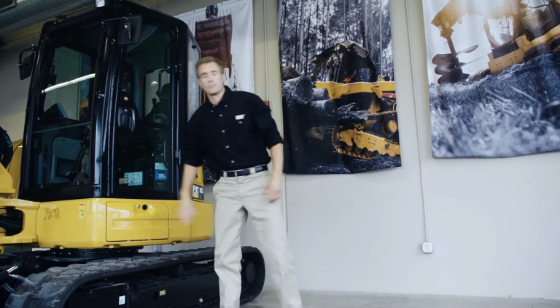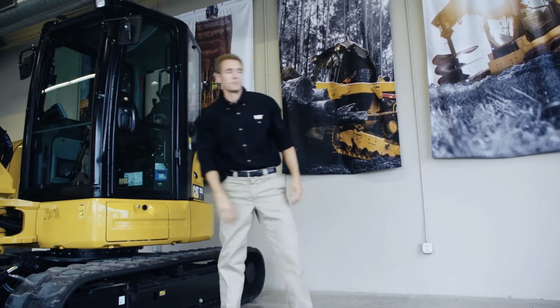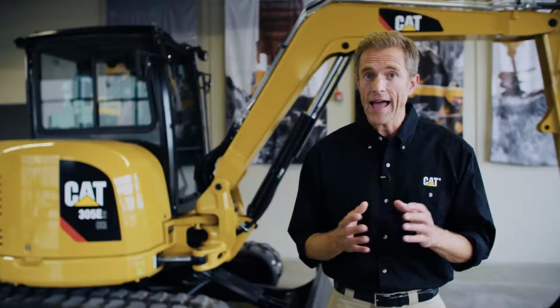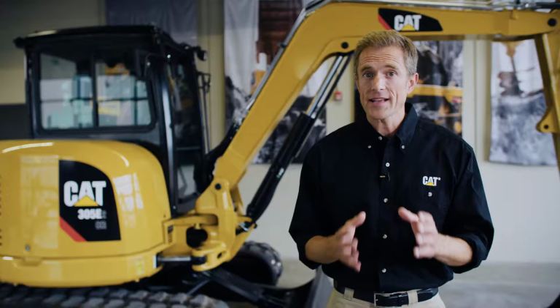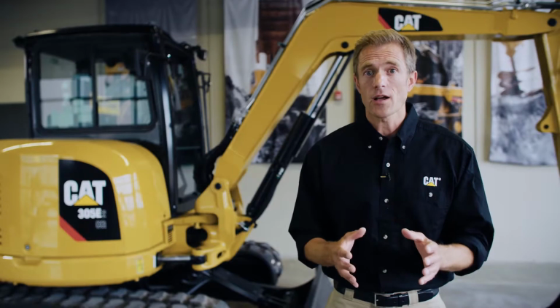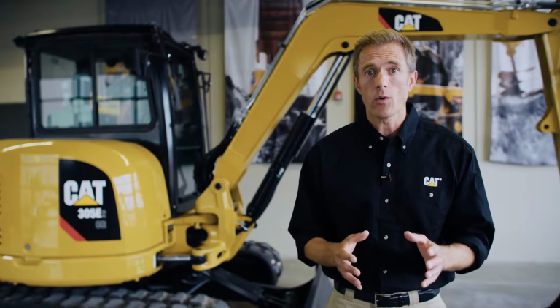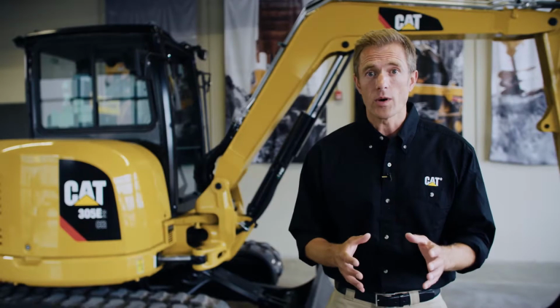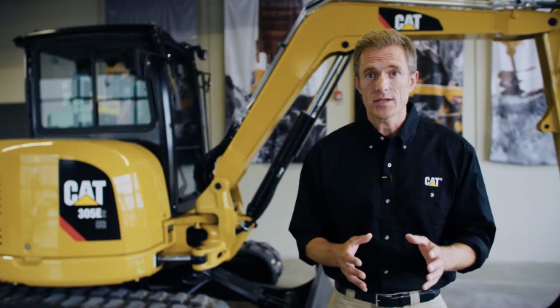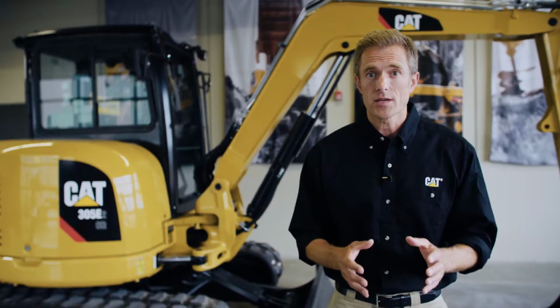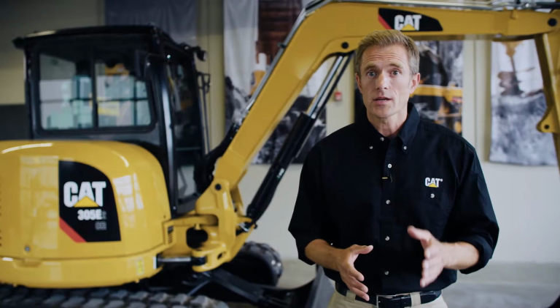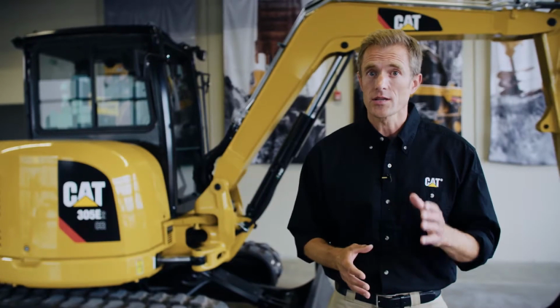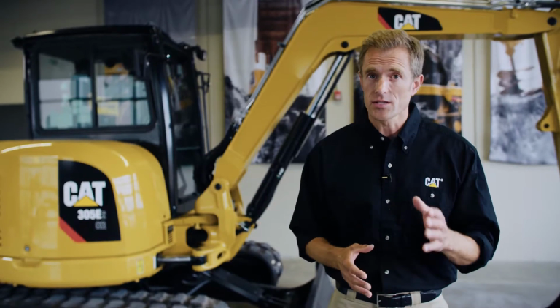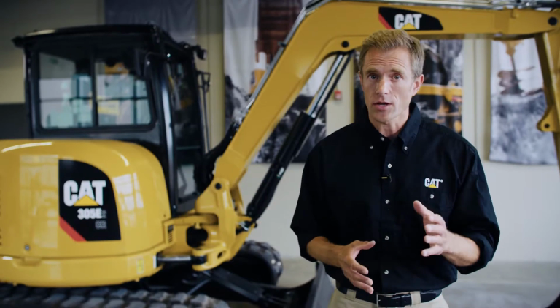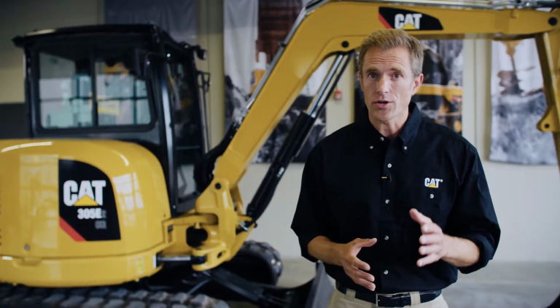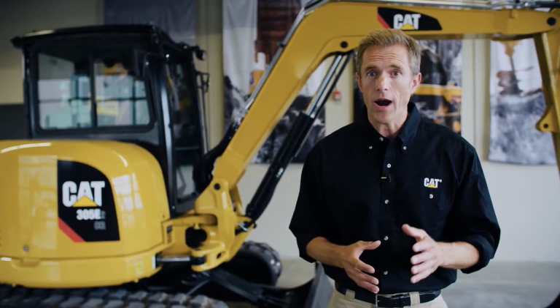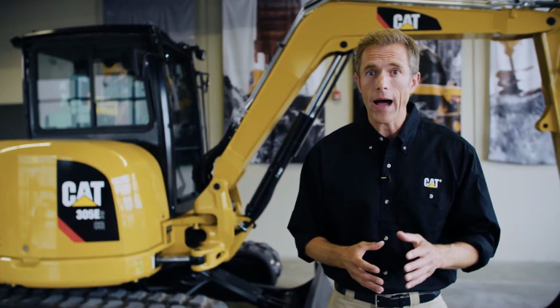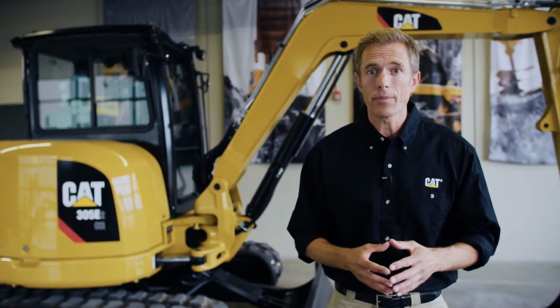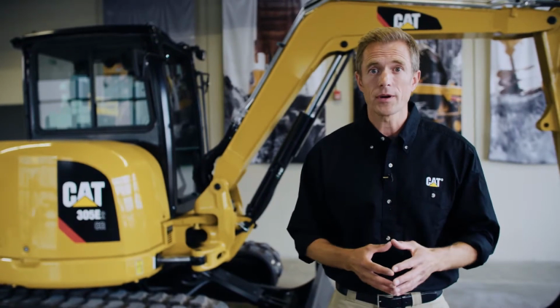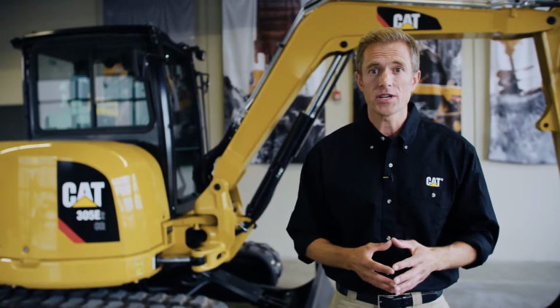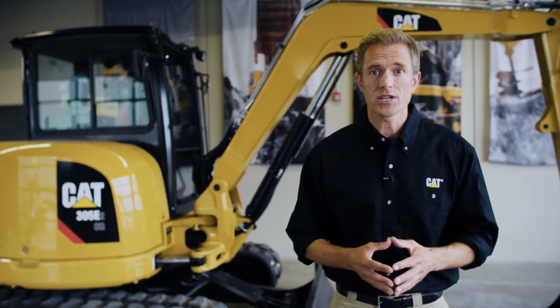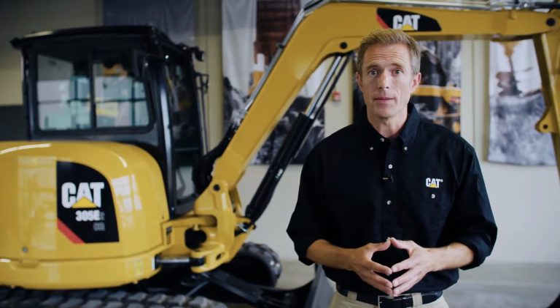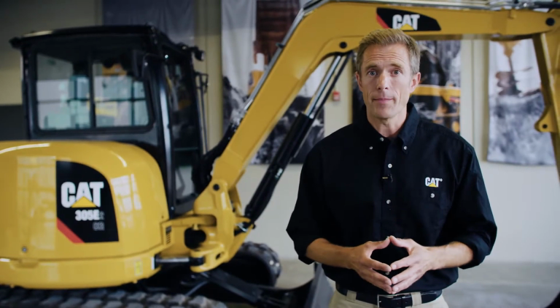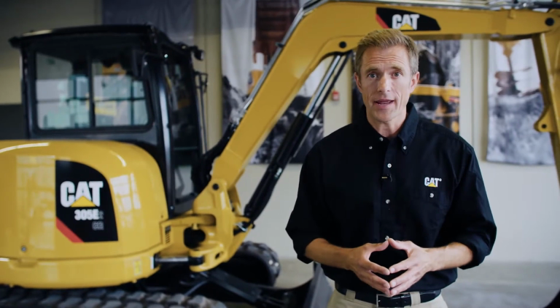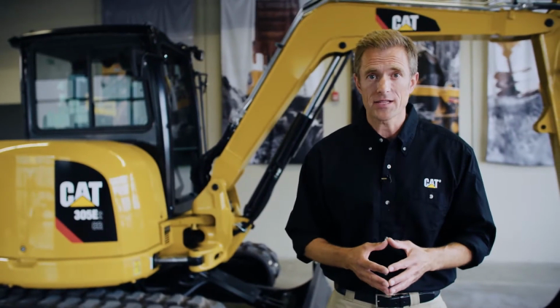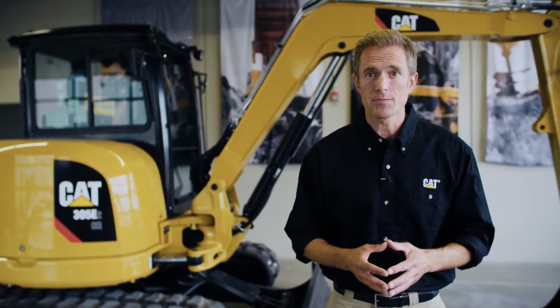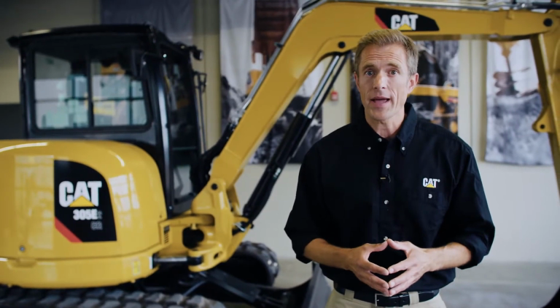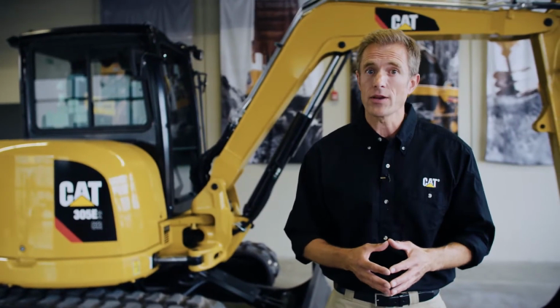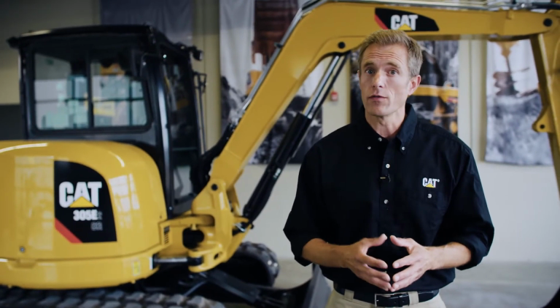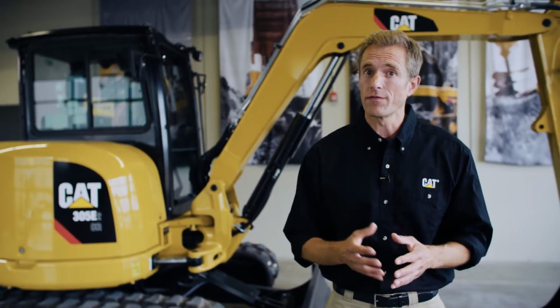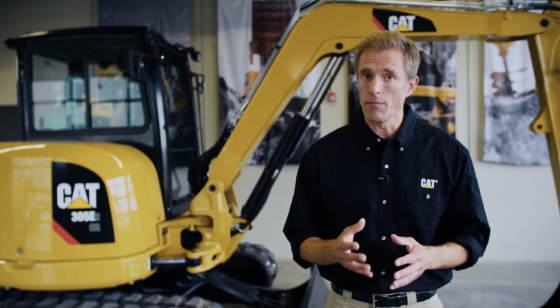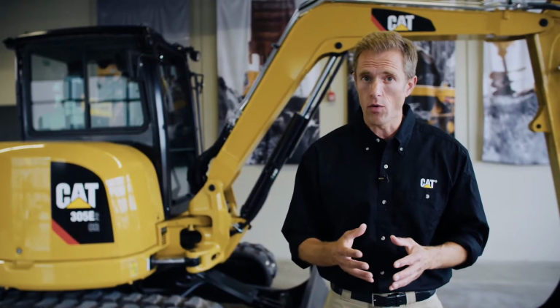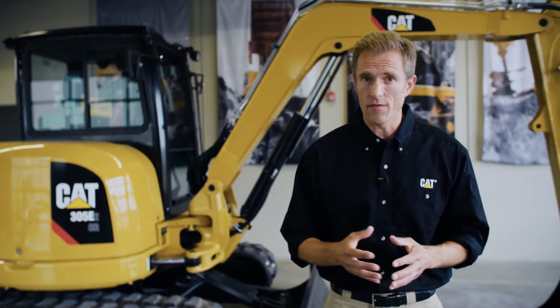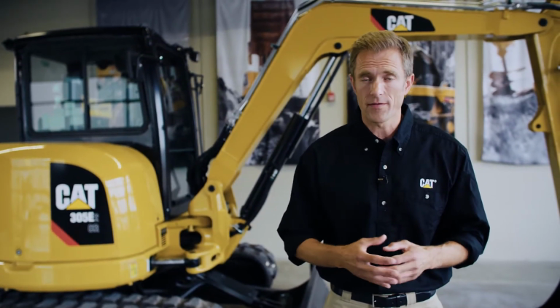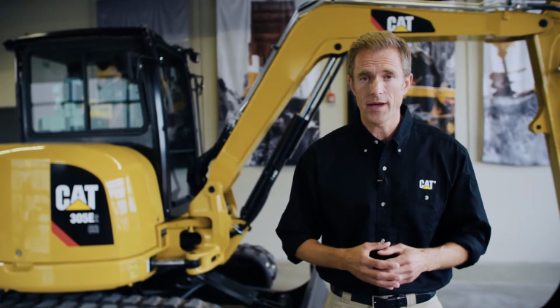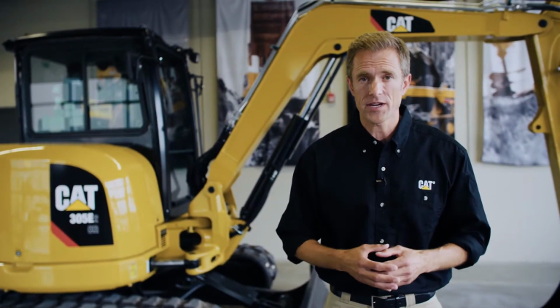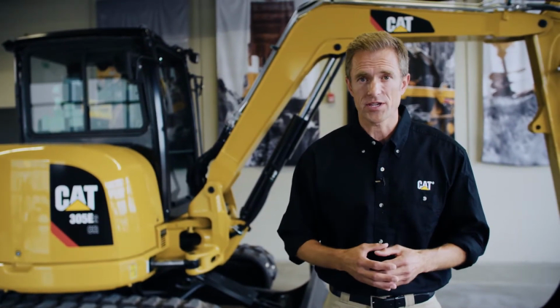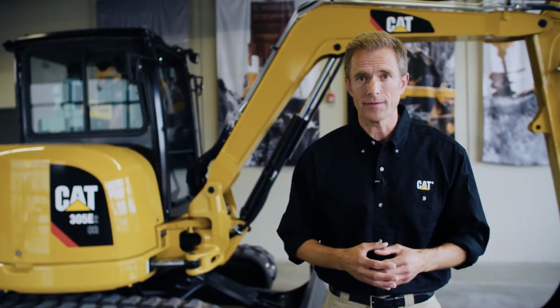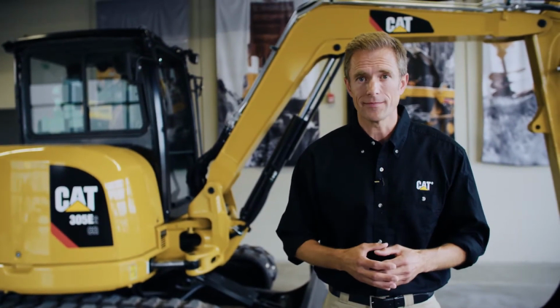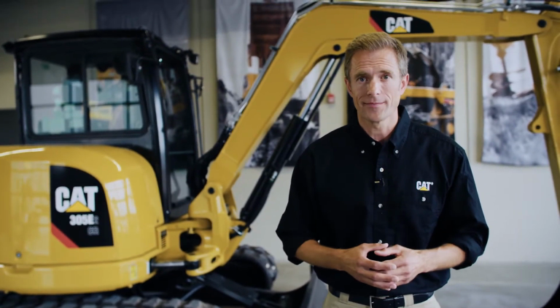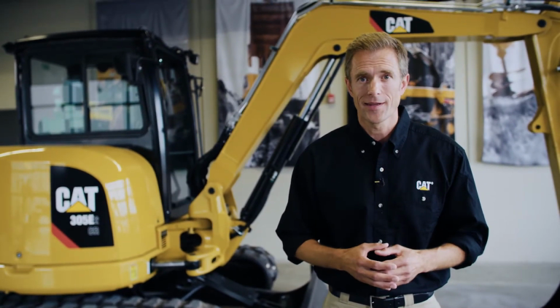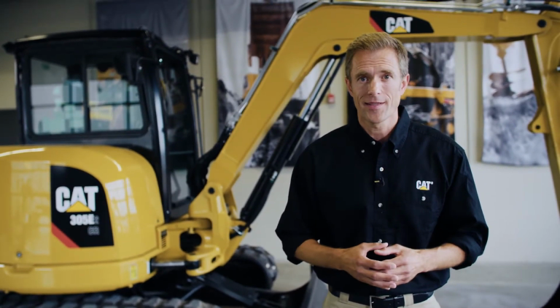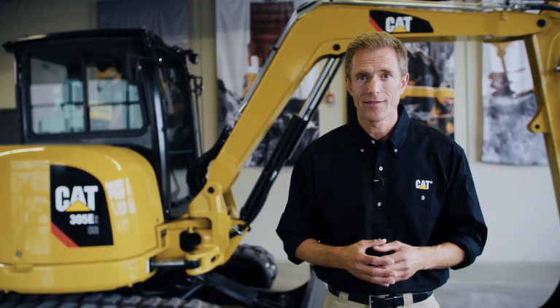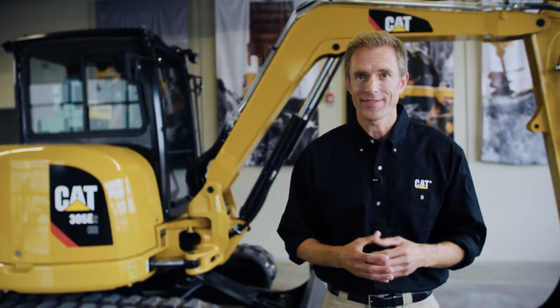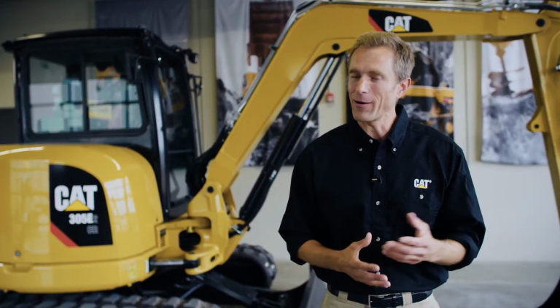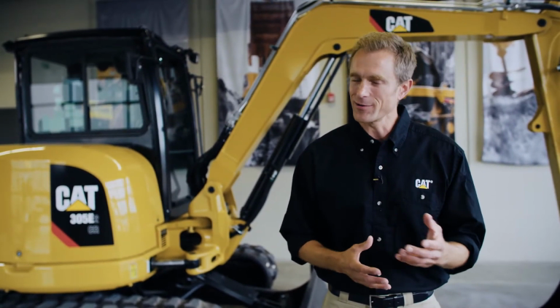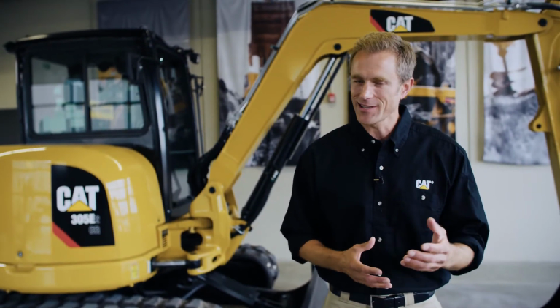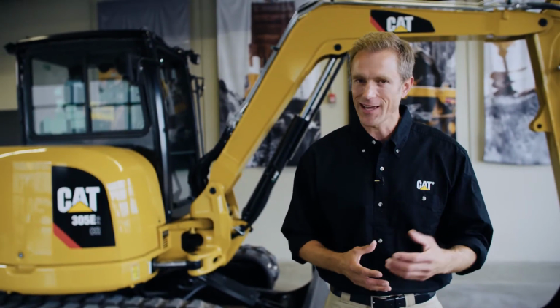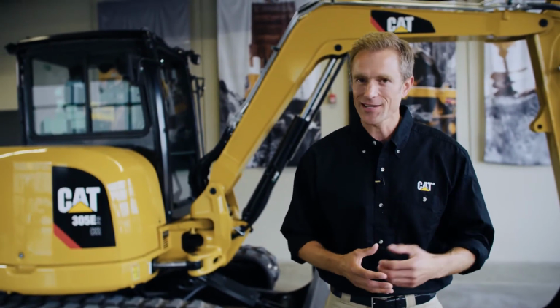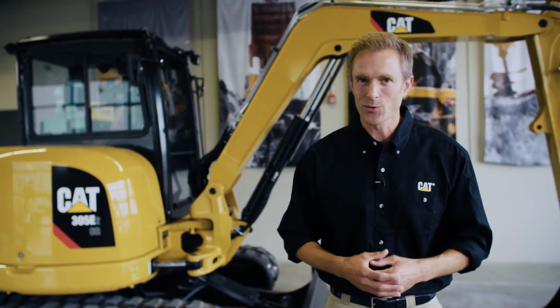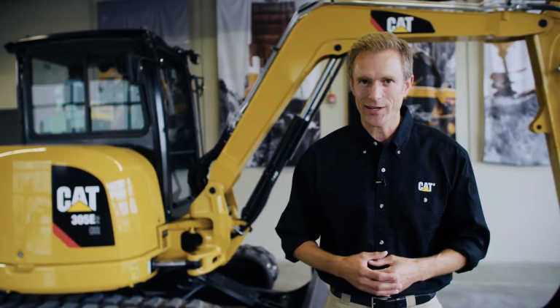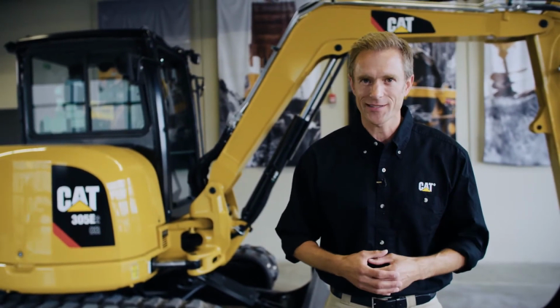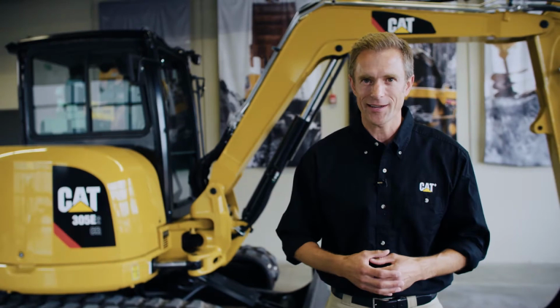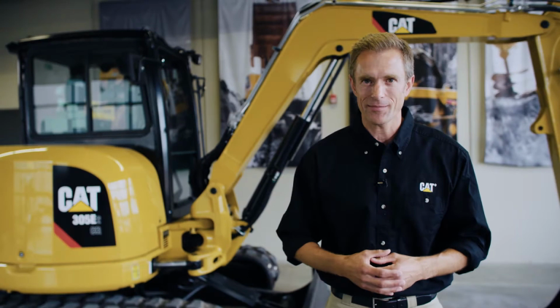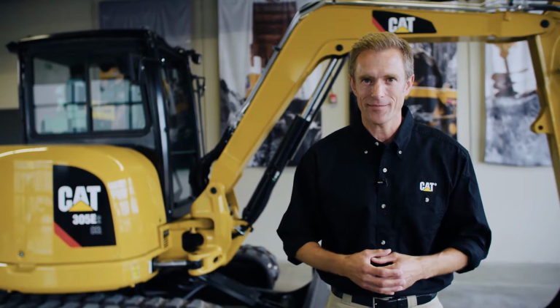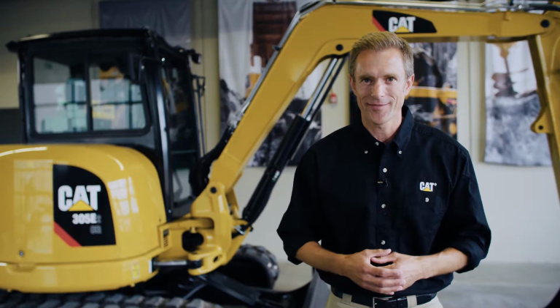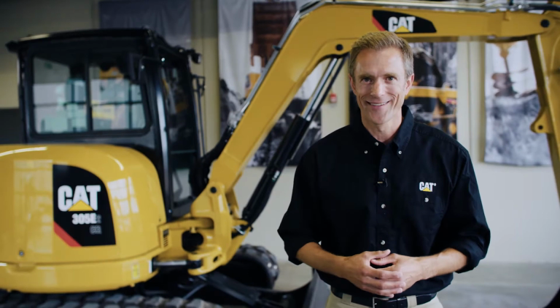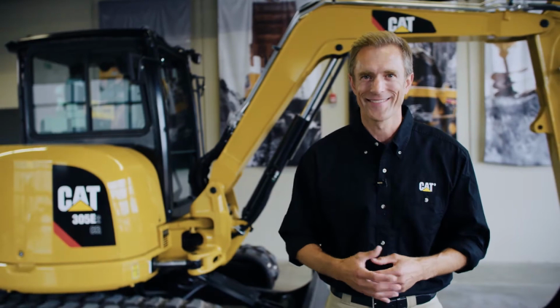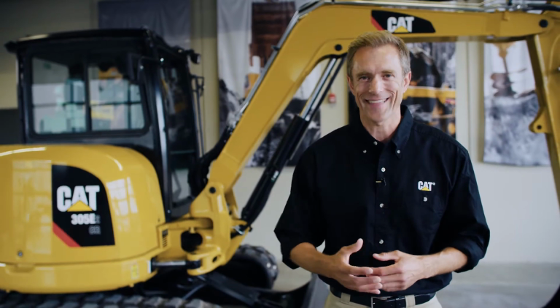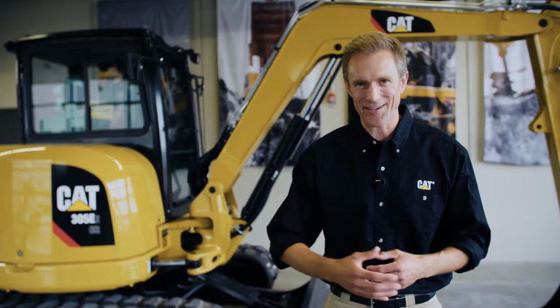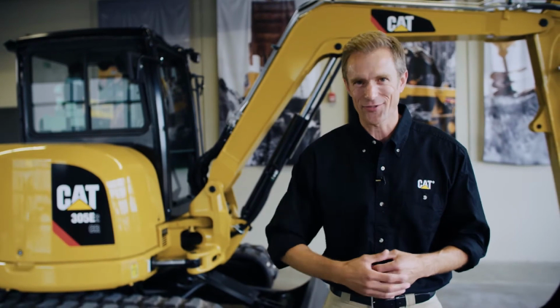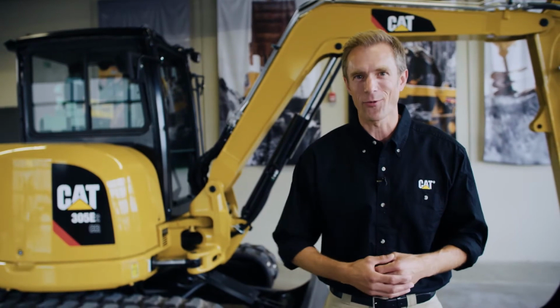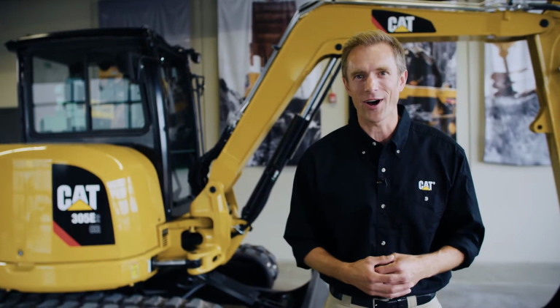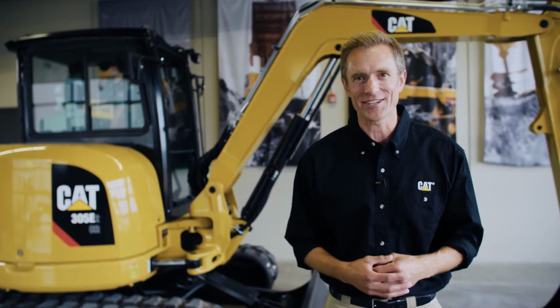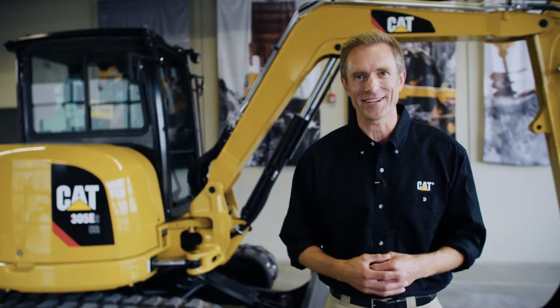As always, consult your operation and maintenance manual for more information. That was today's quick tip. Thanks for watching.